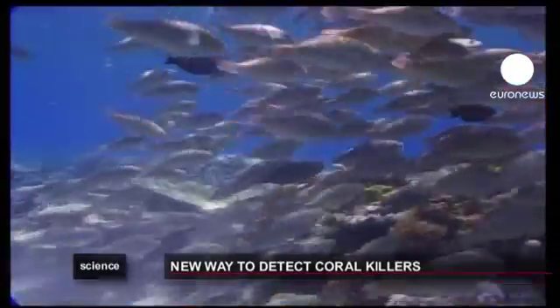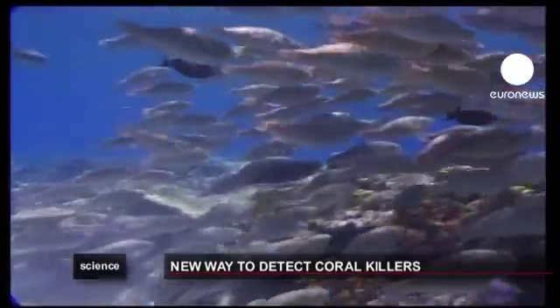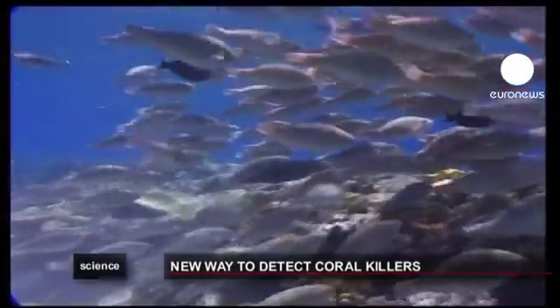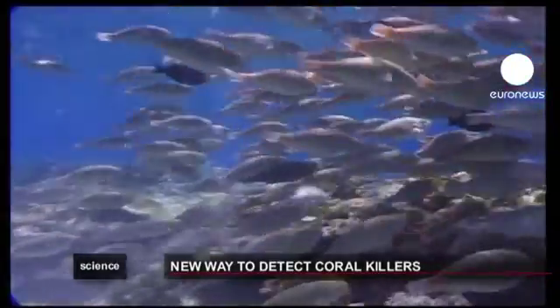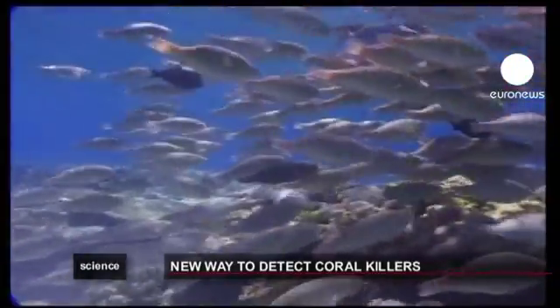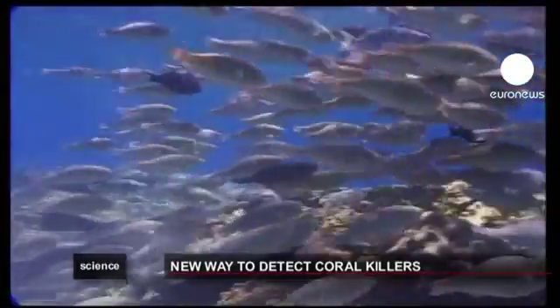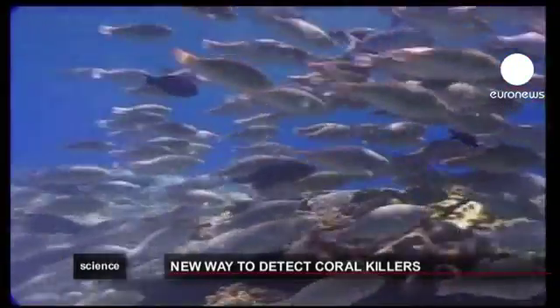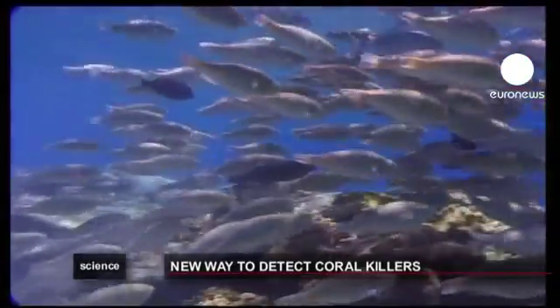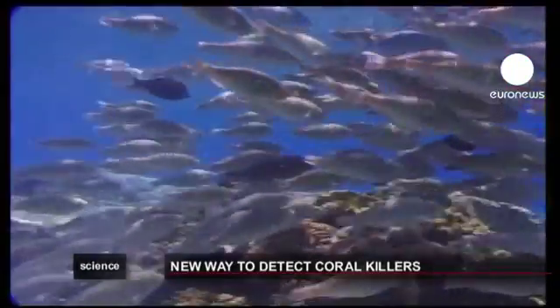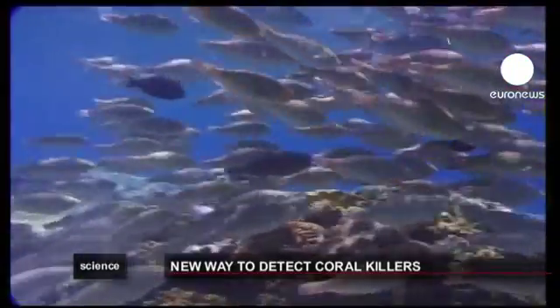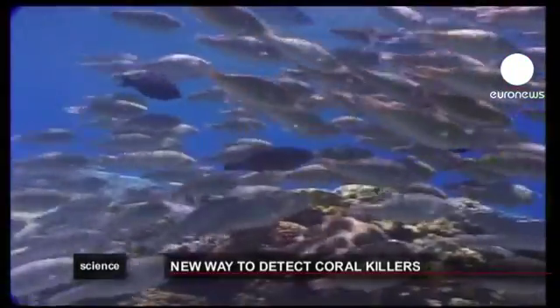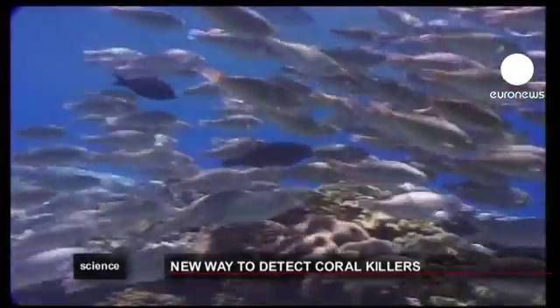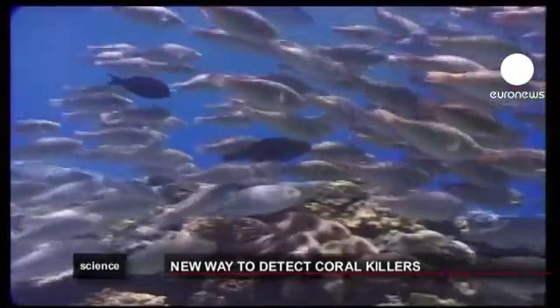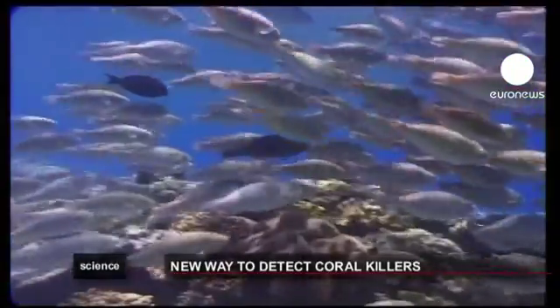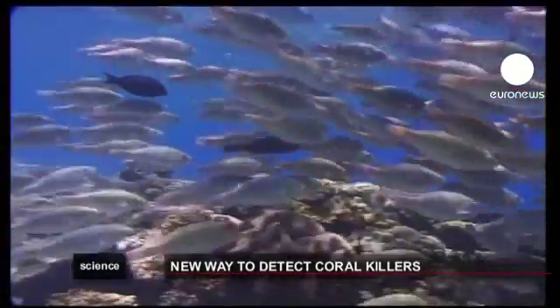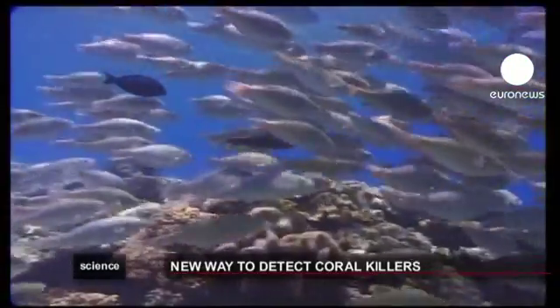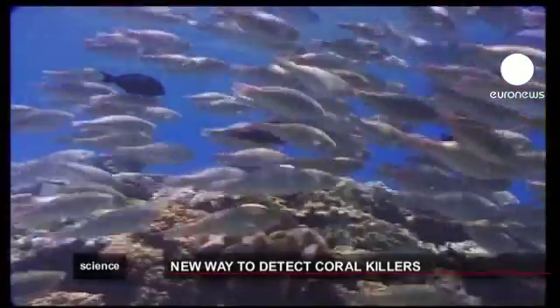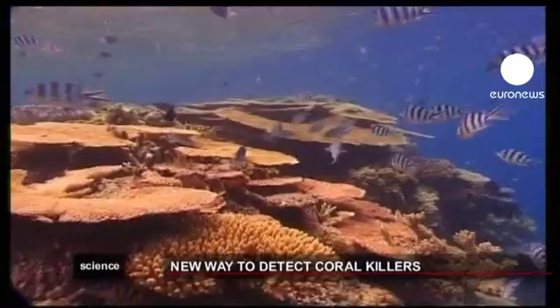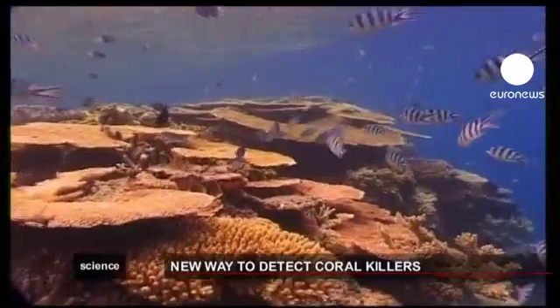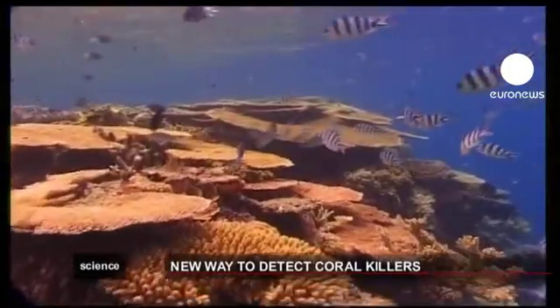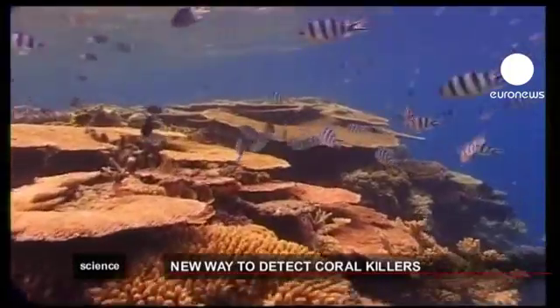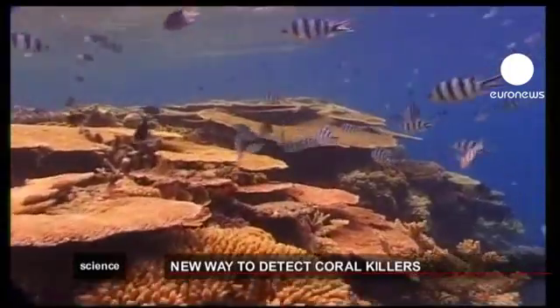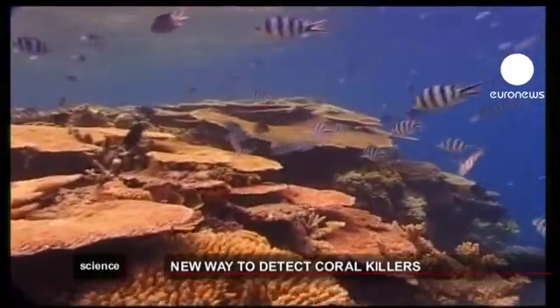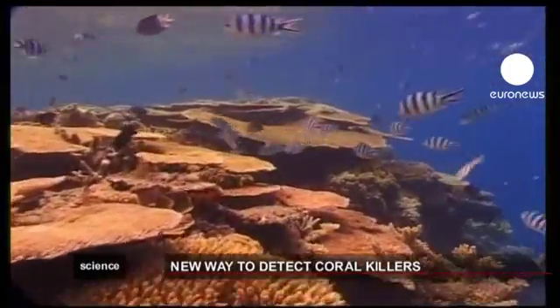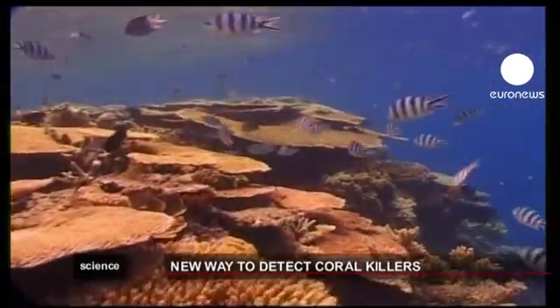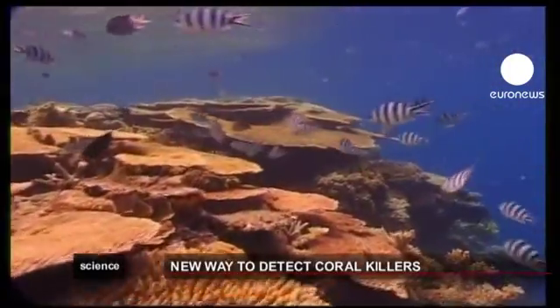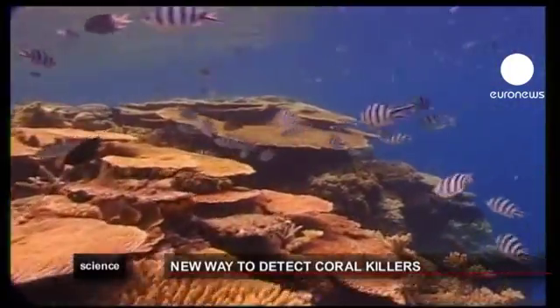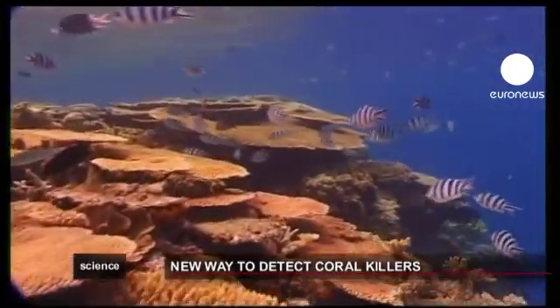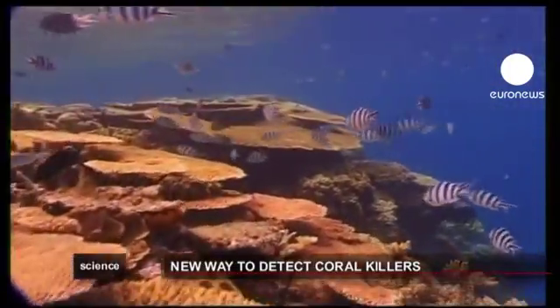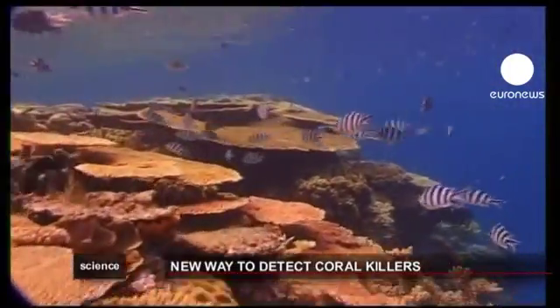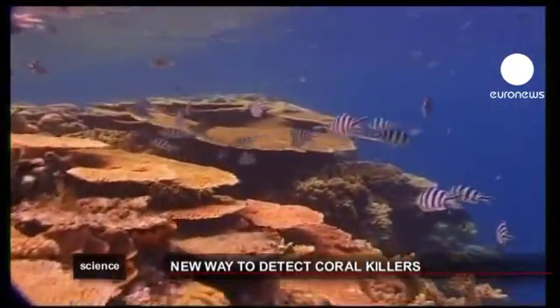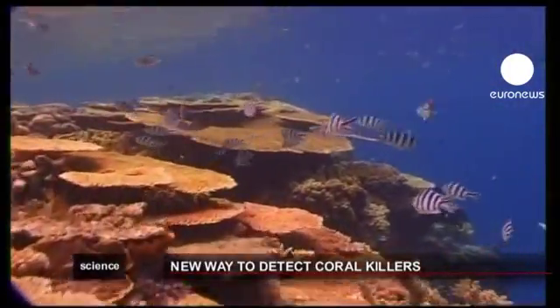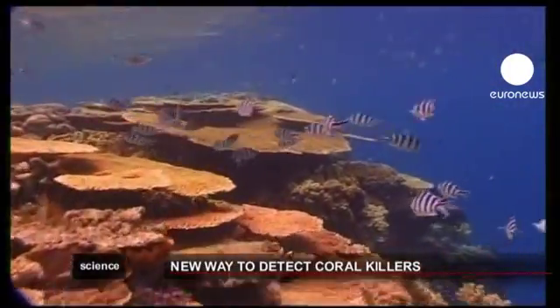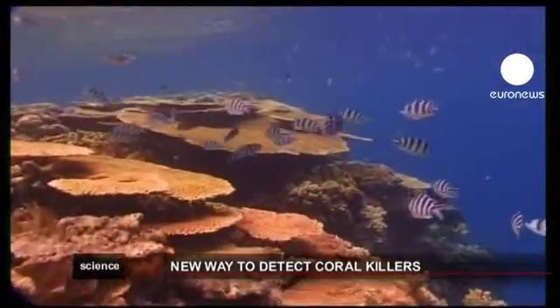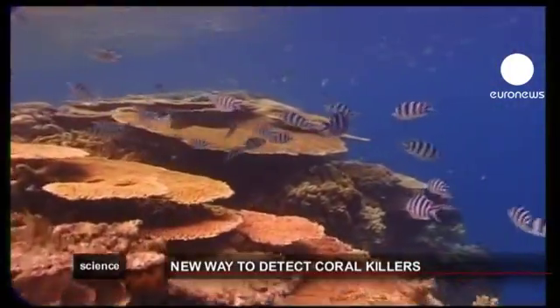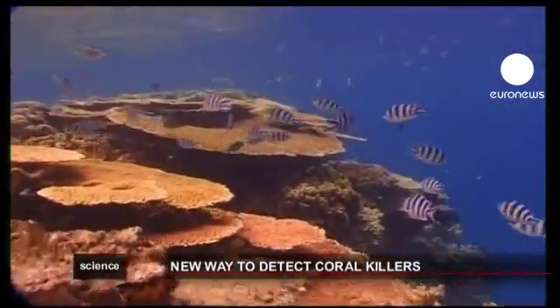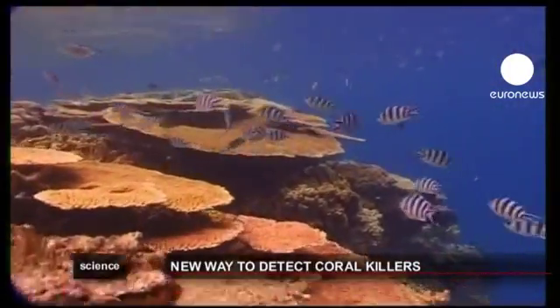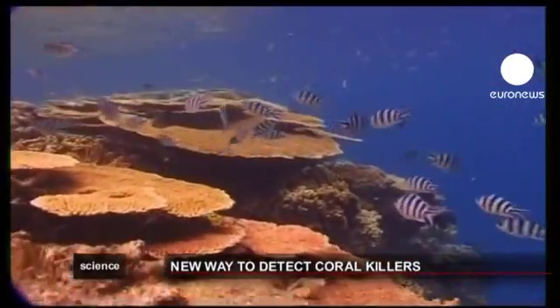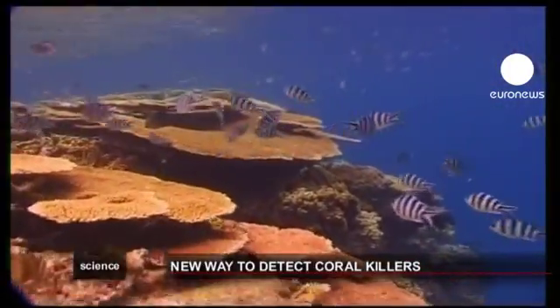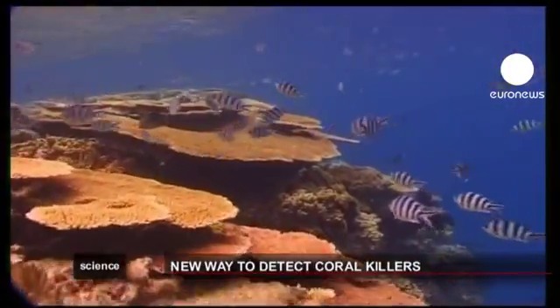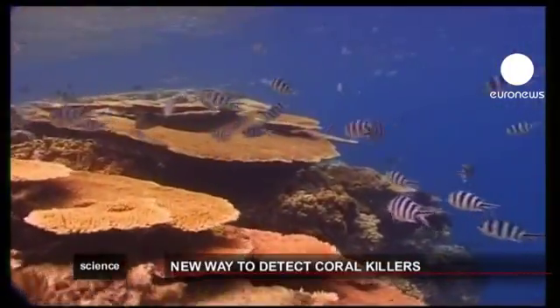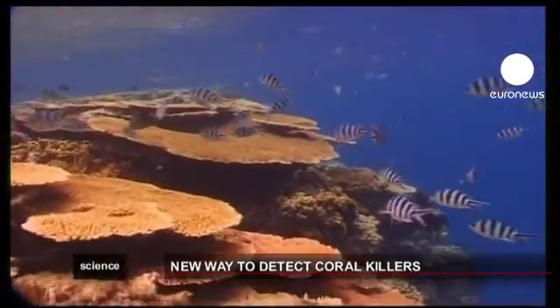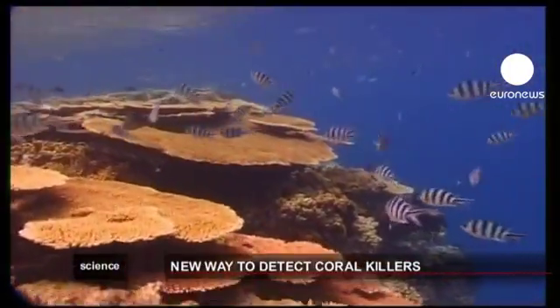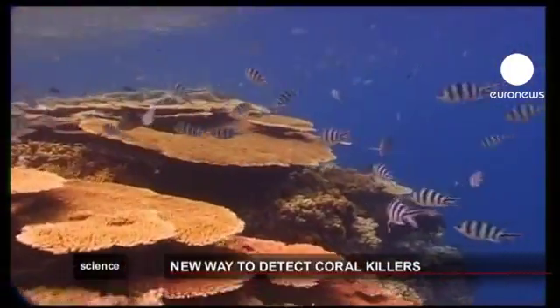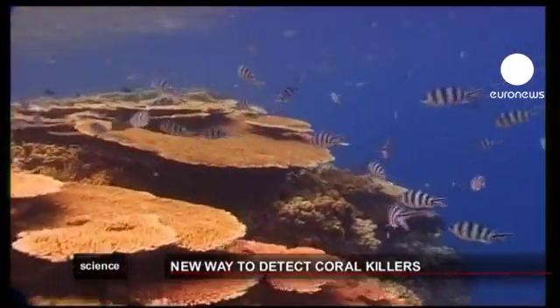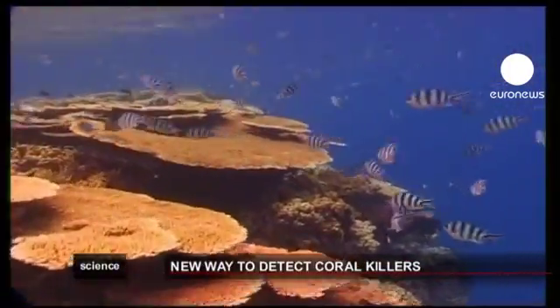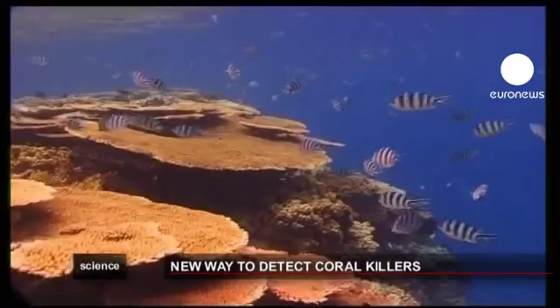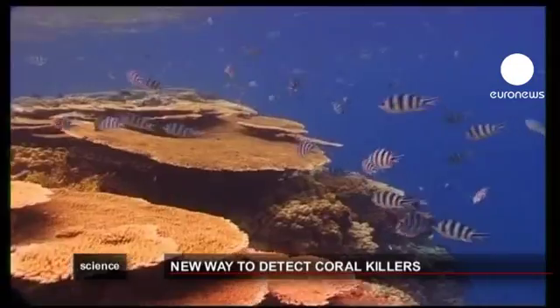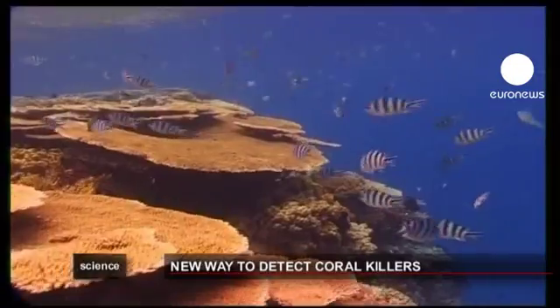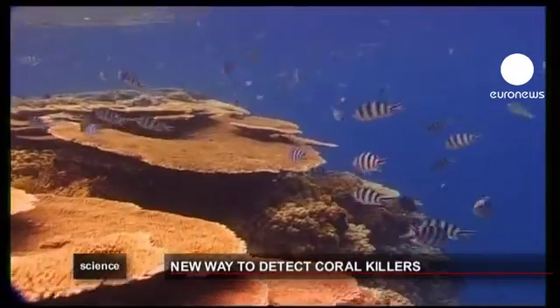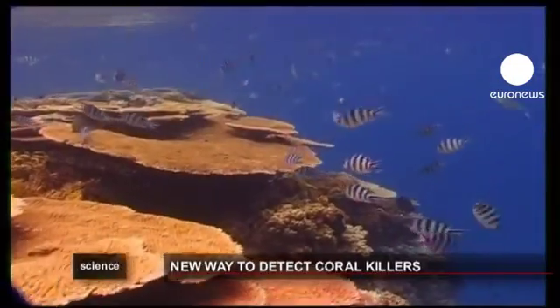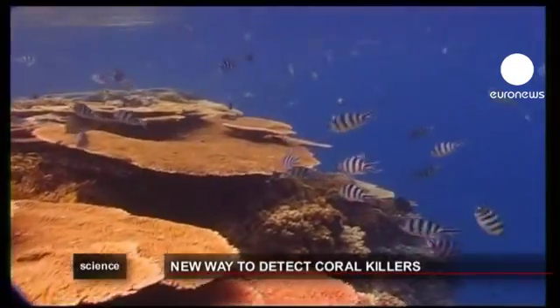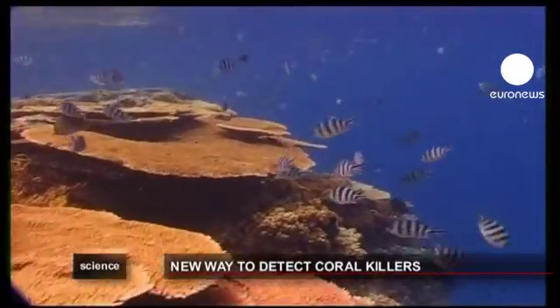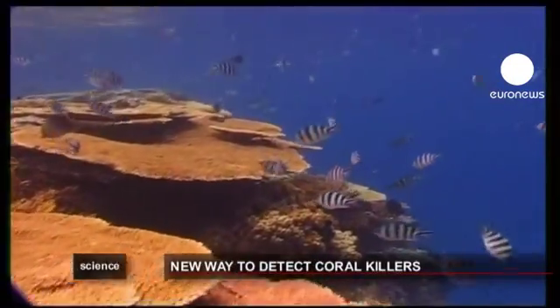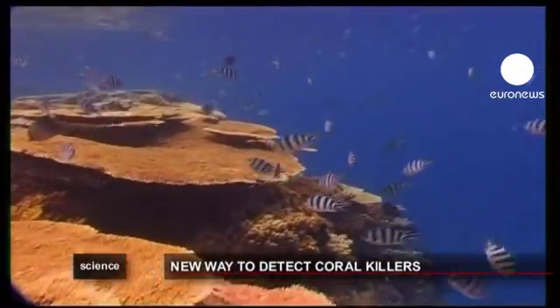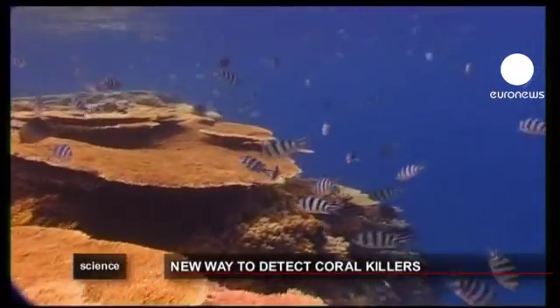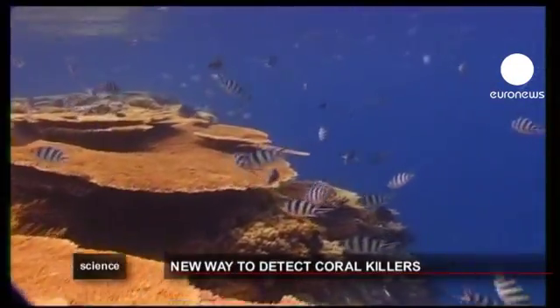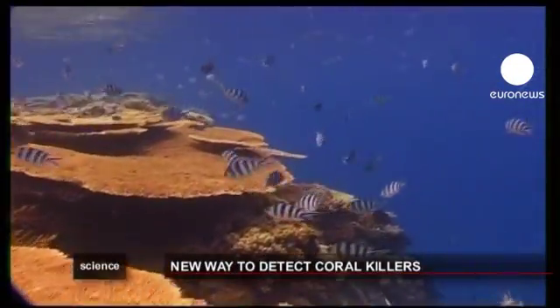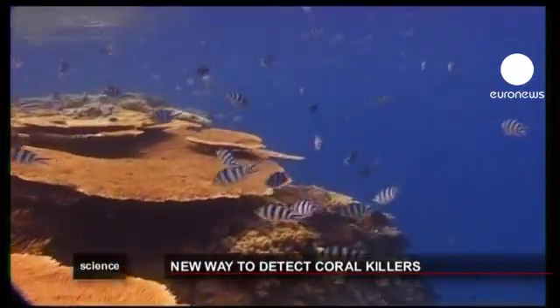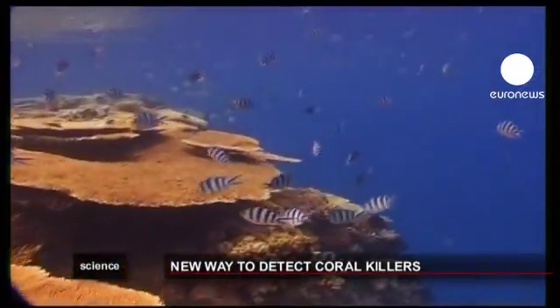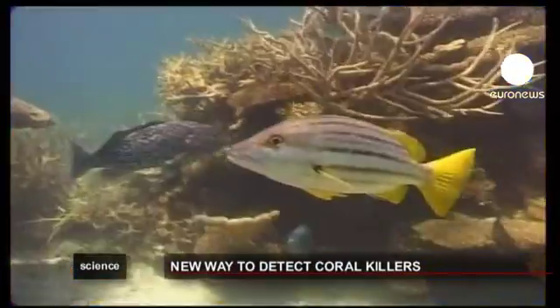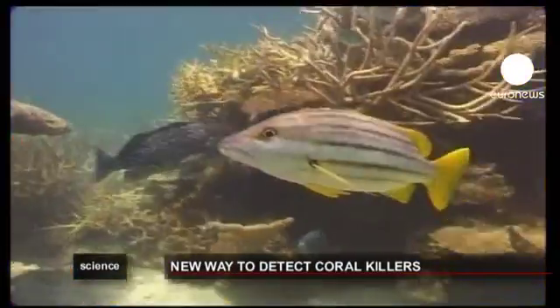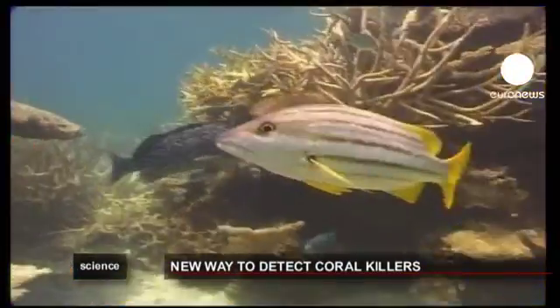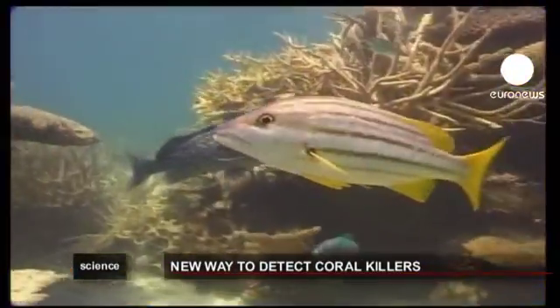There are many reasons why coral reefs around the world have begun to decline: climate change, human activity, pollution and so on.